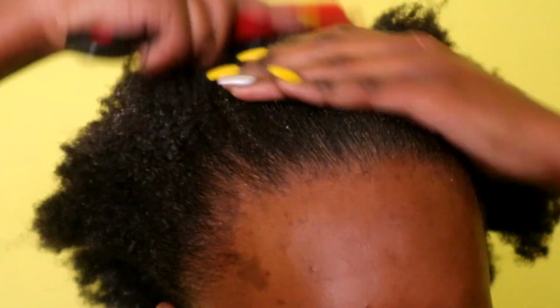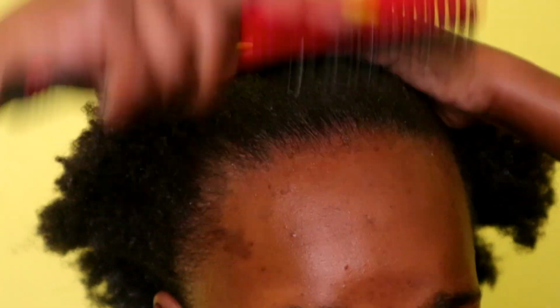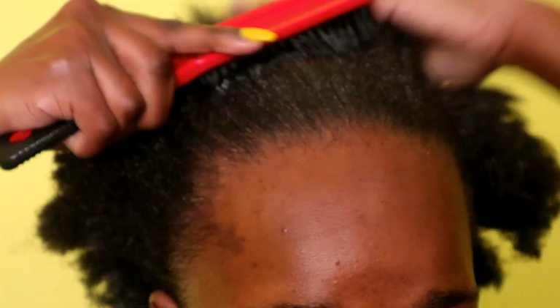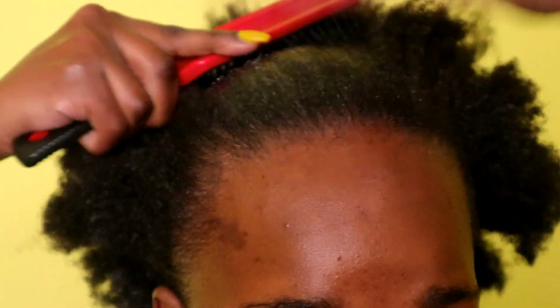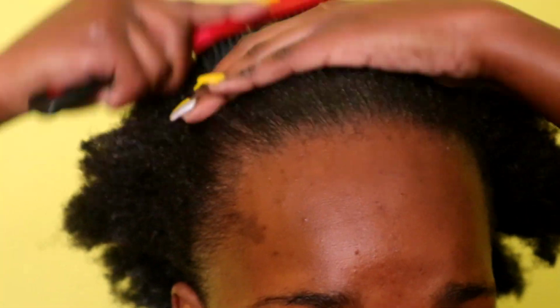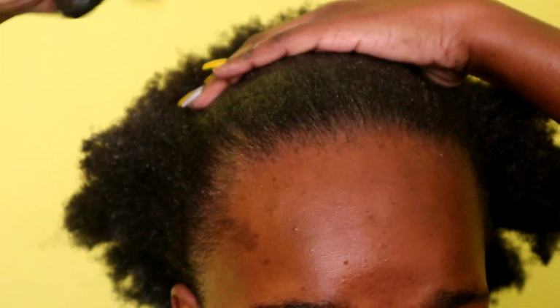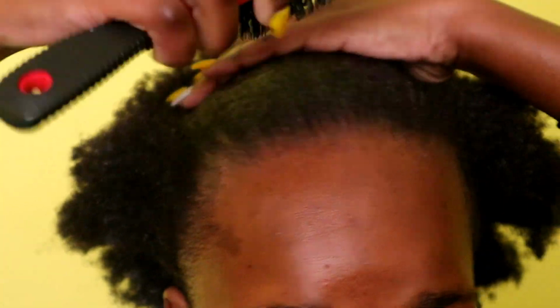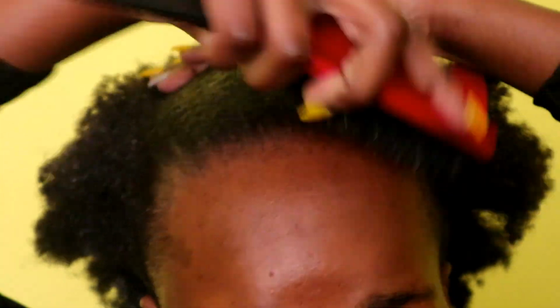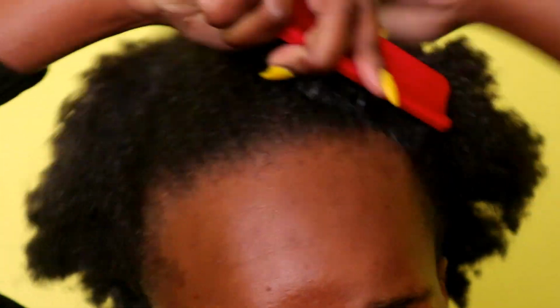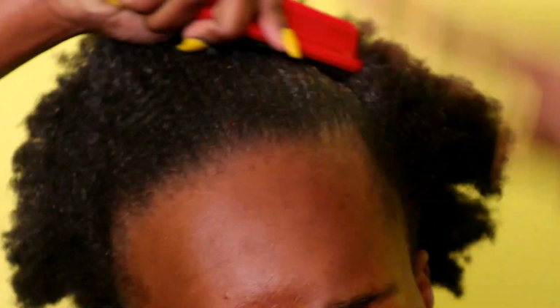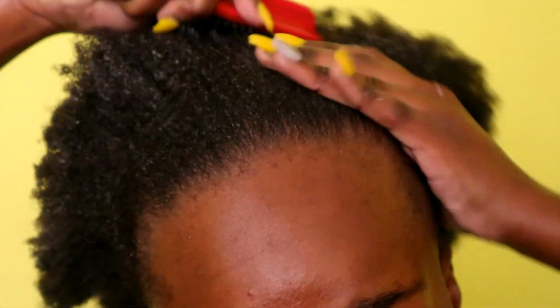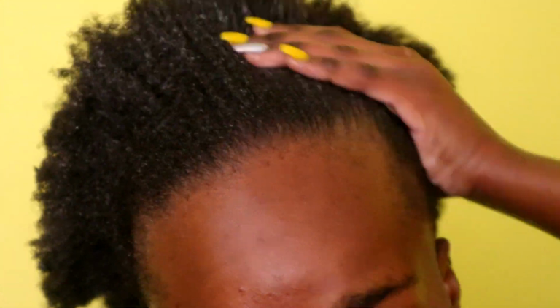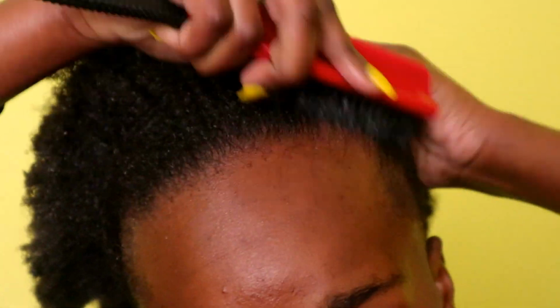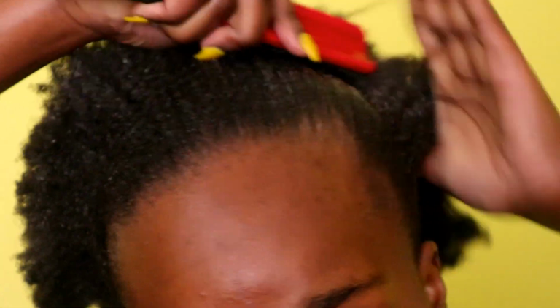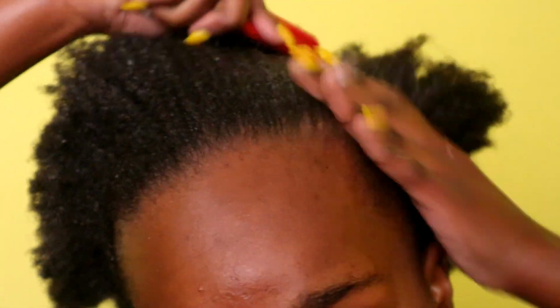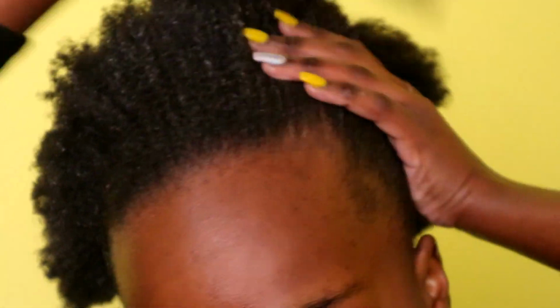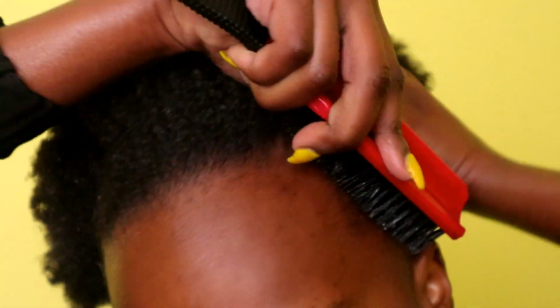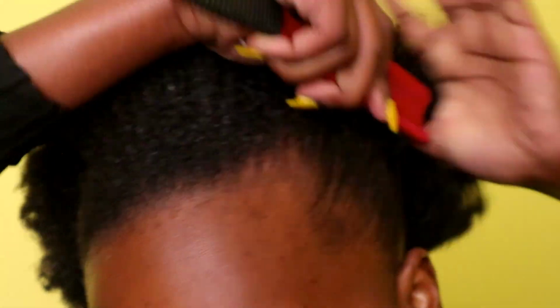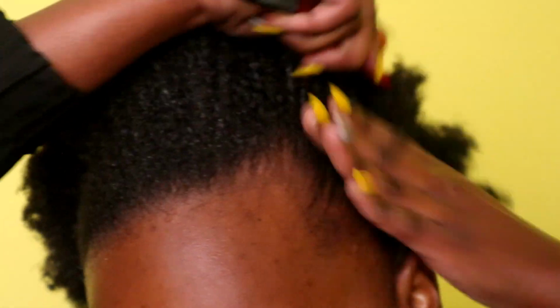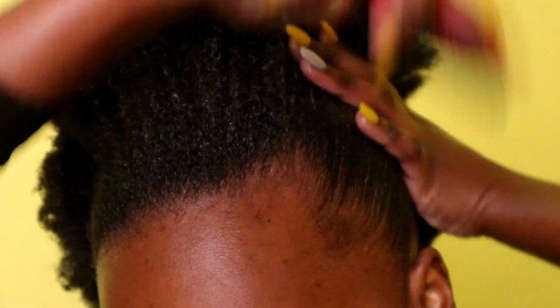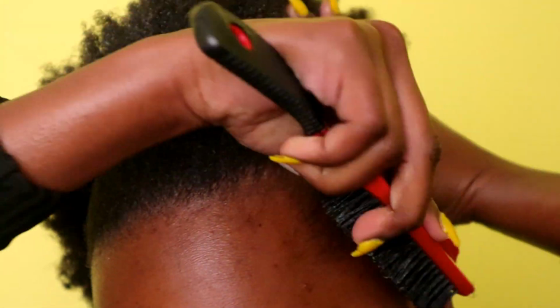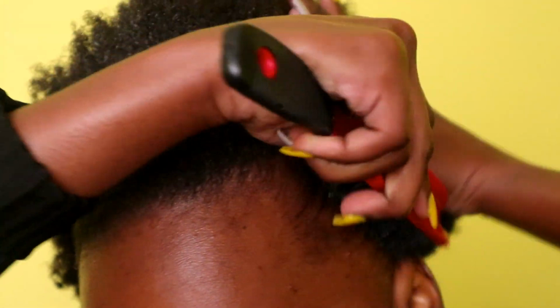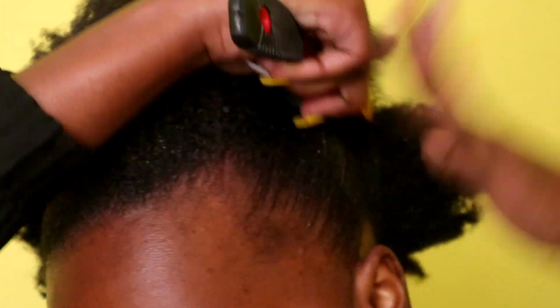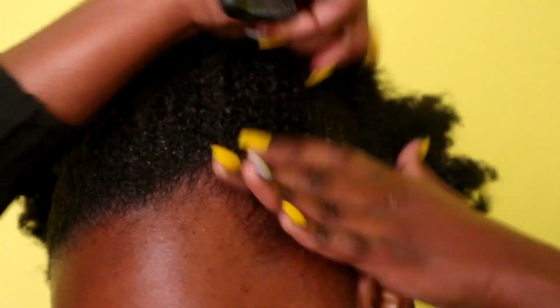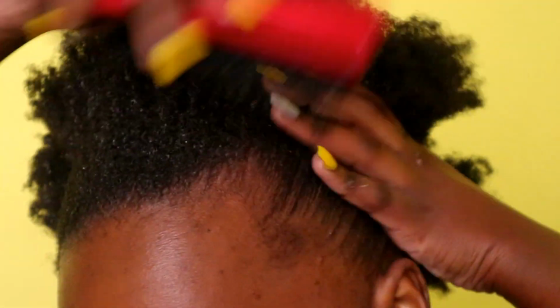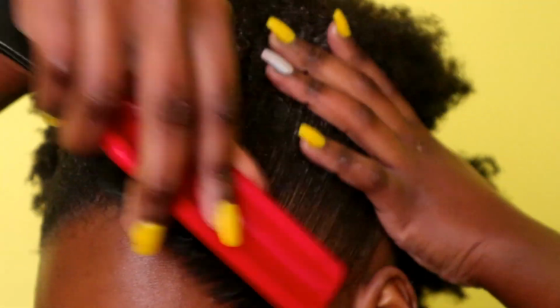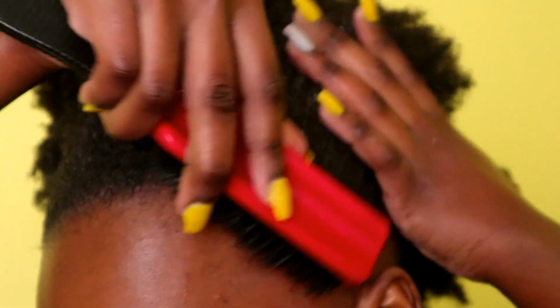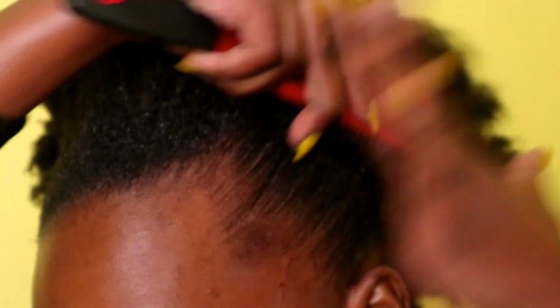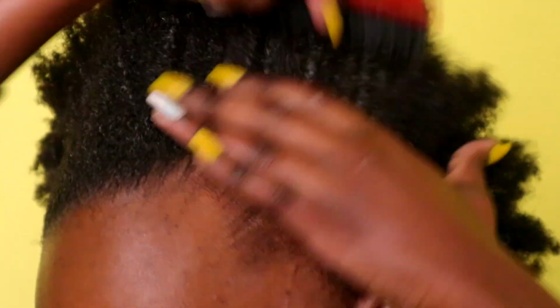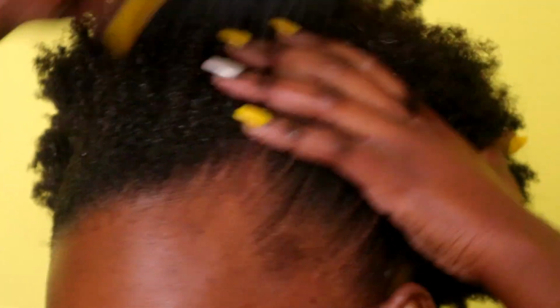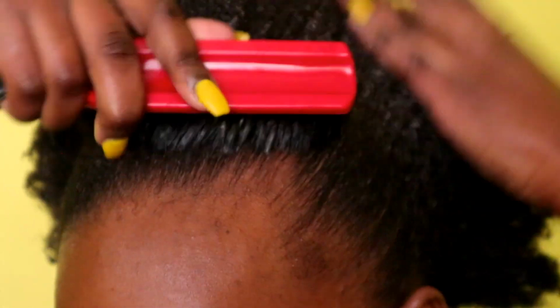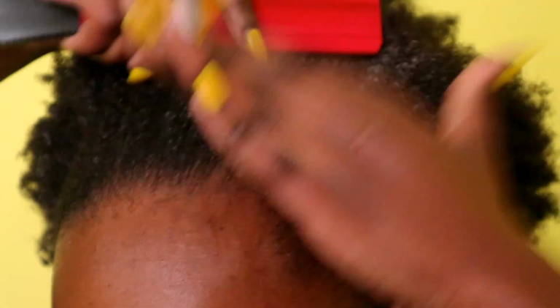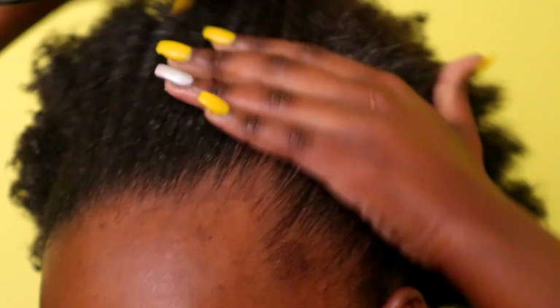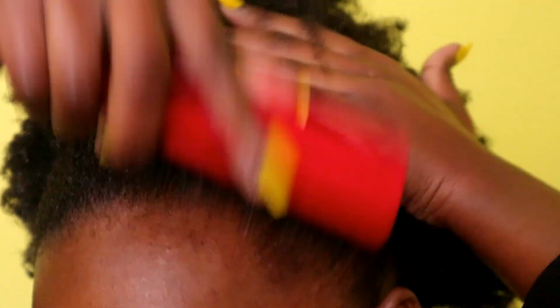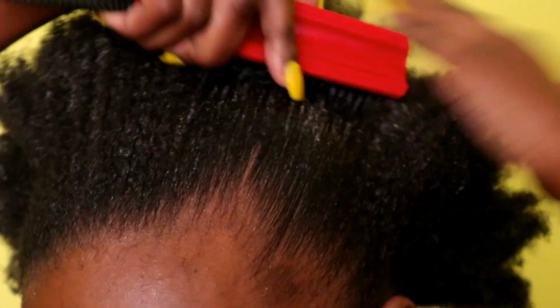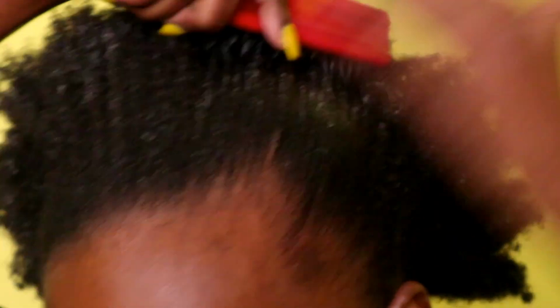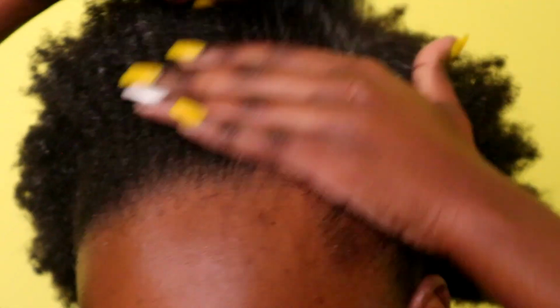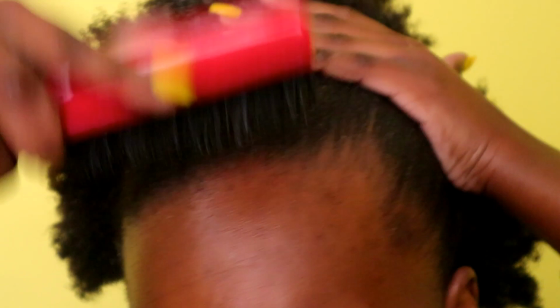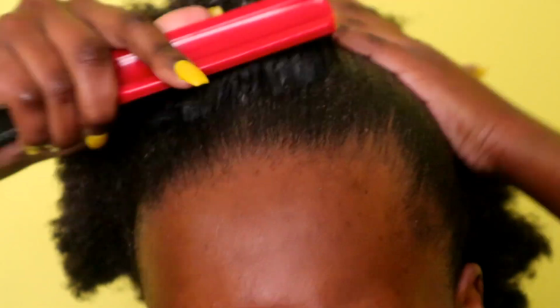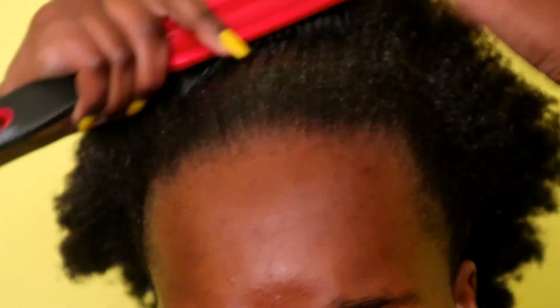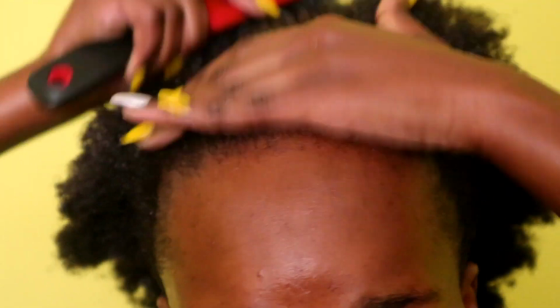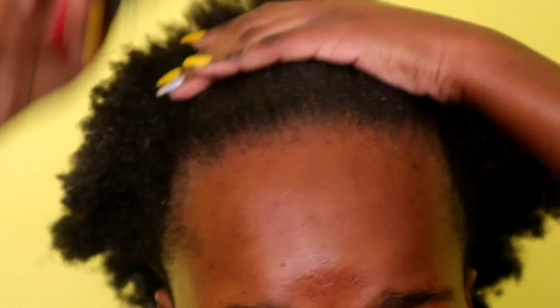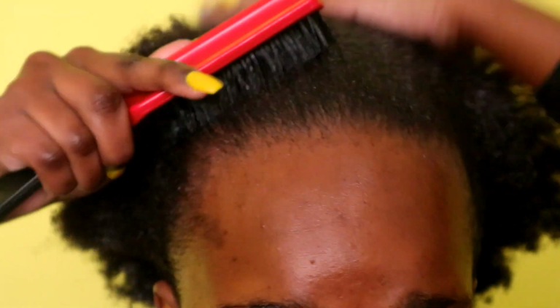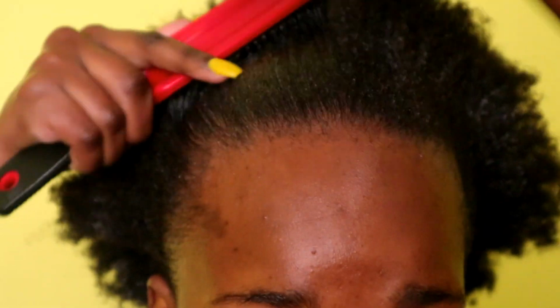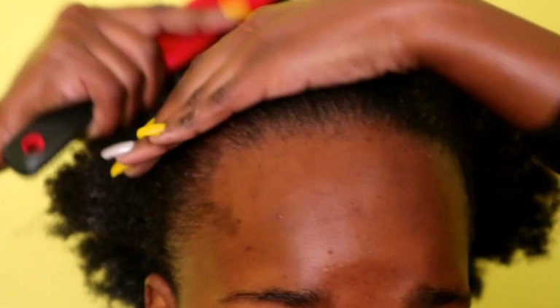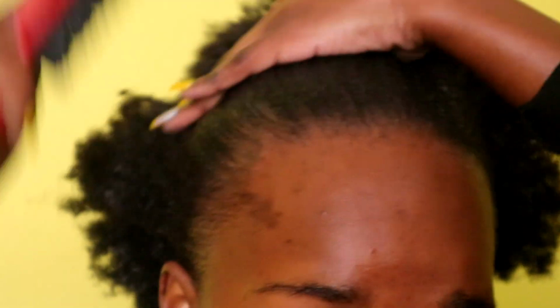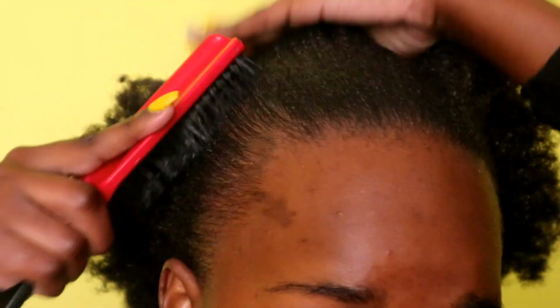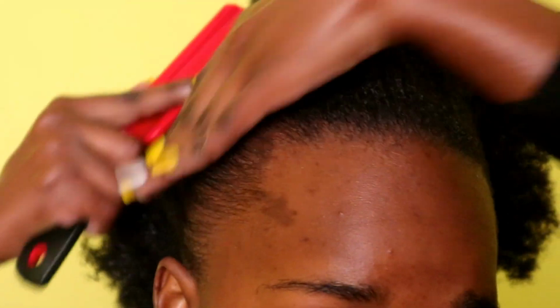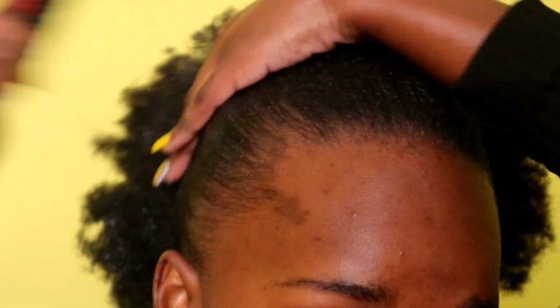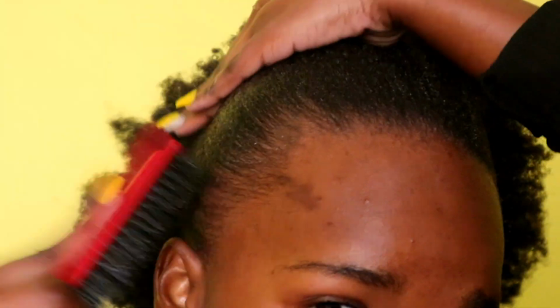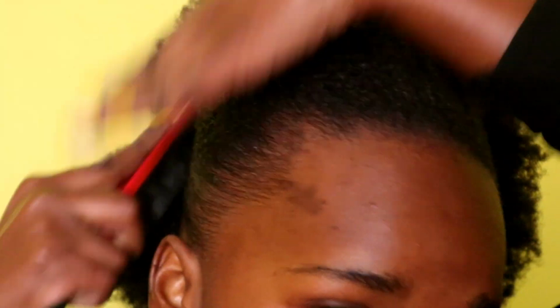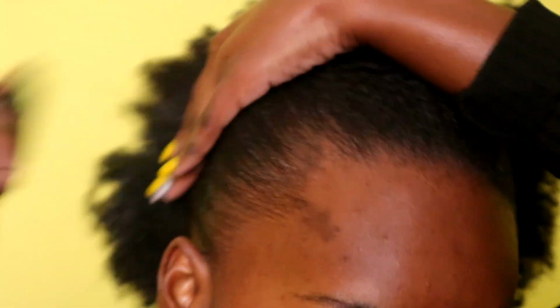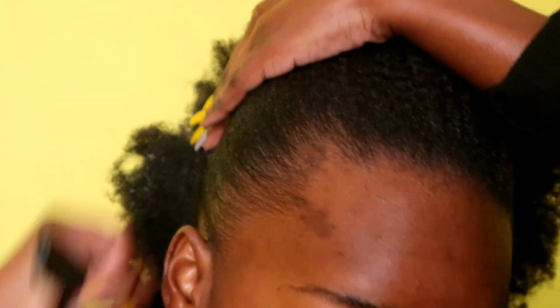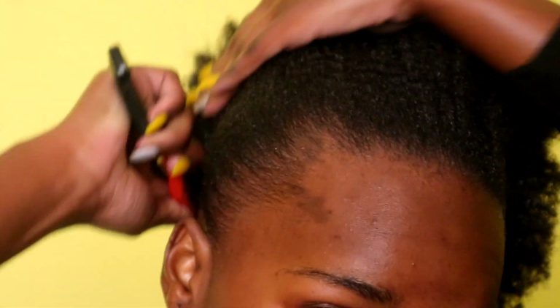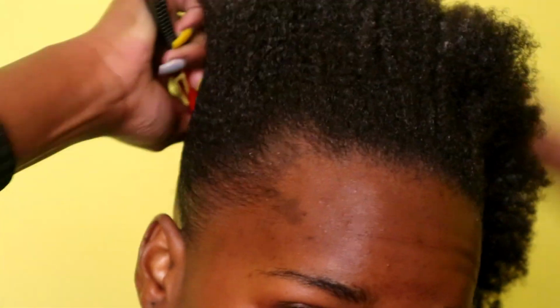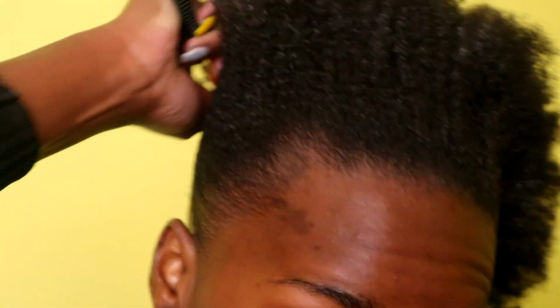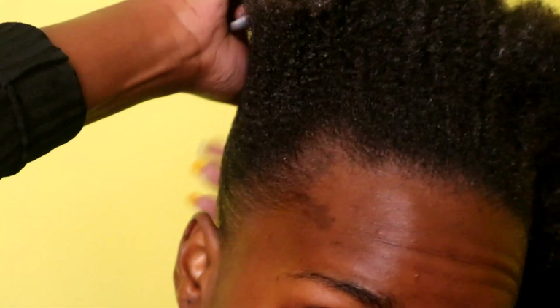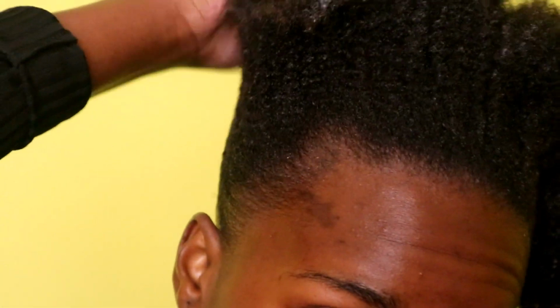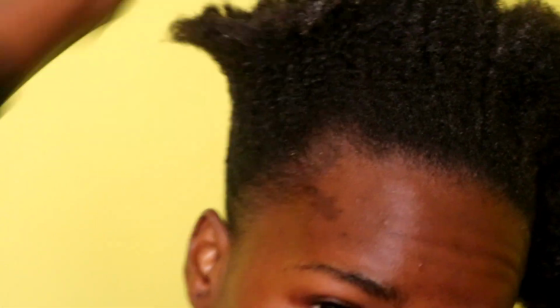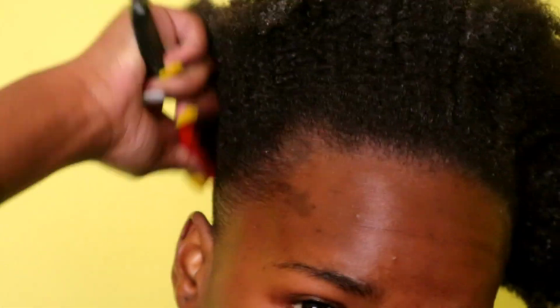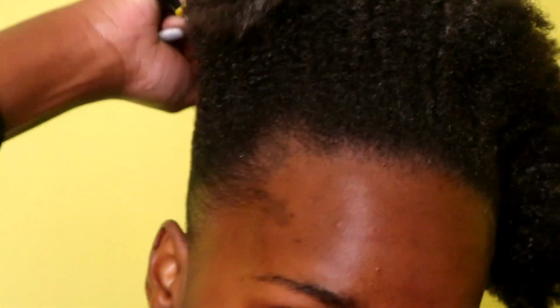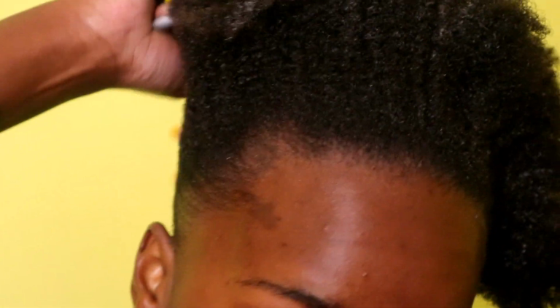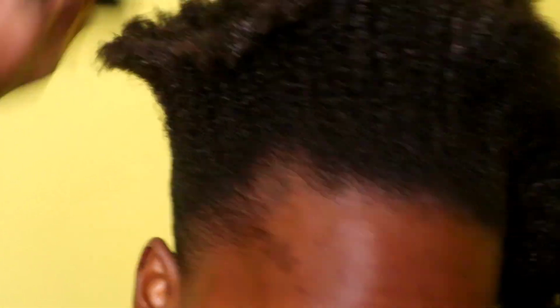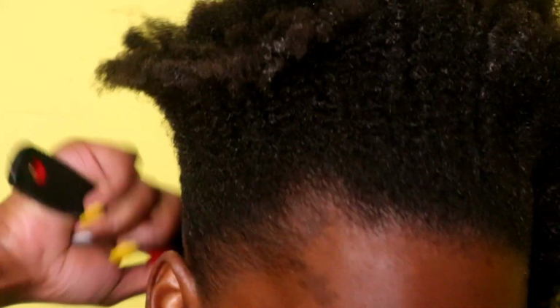Right now I am brushing my hair. I like my puff very high, so that is the direction in which I am brushing the hair.